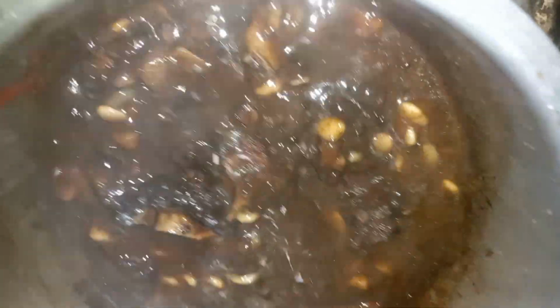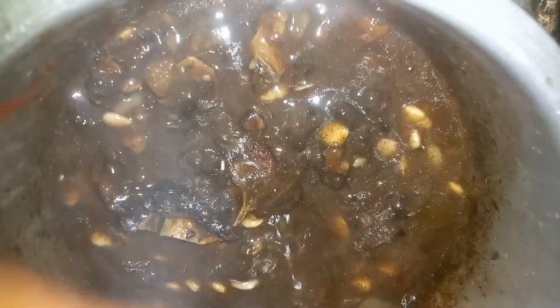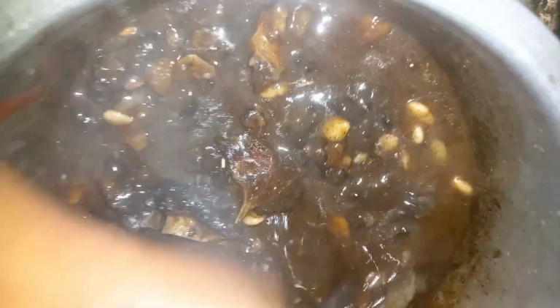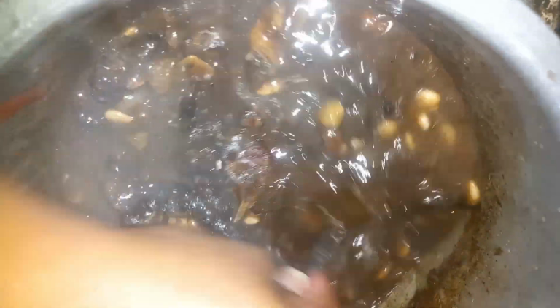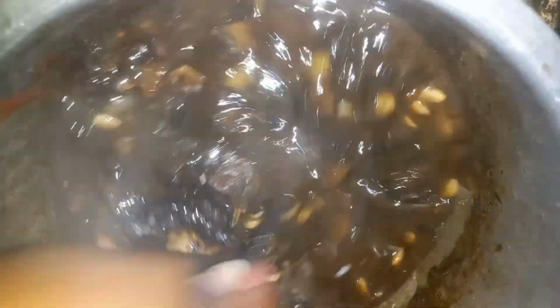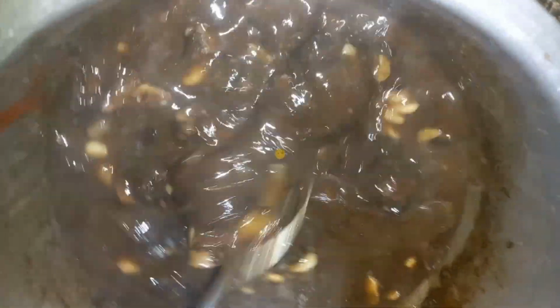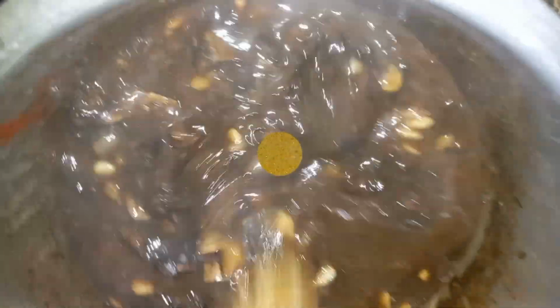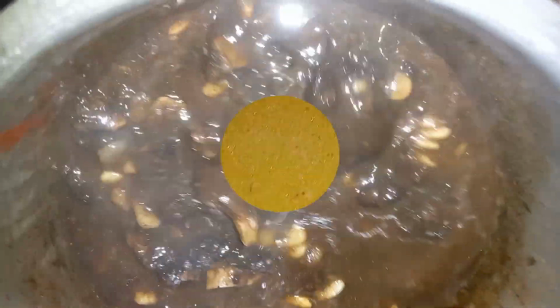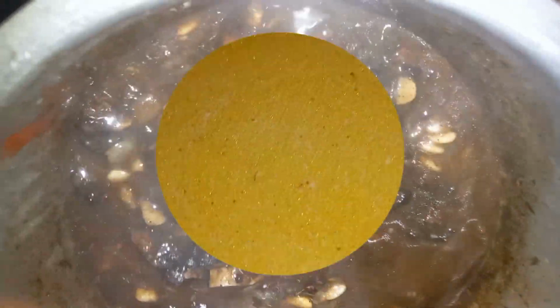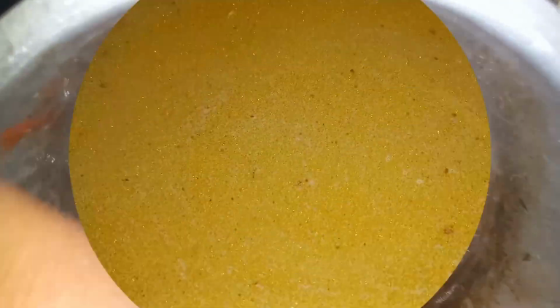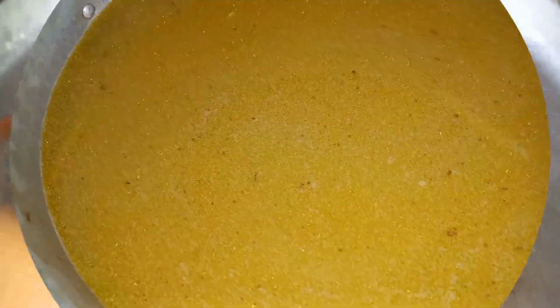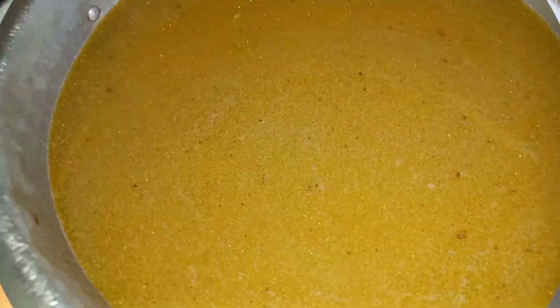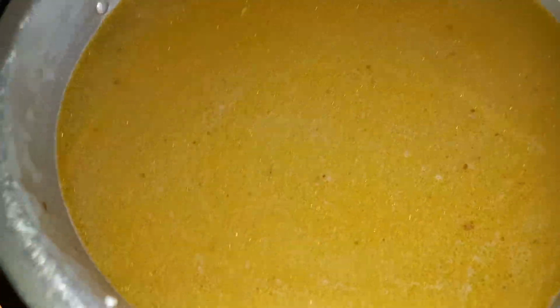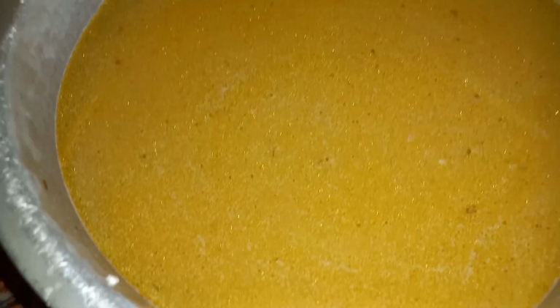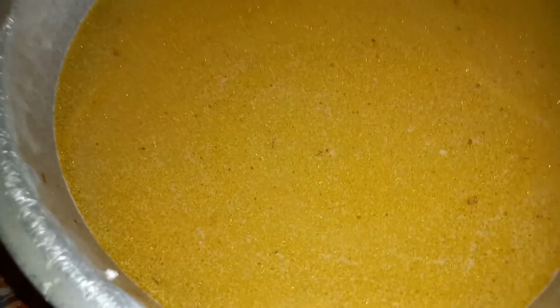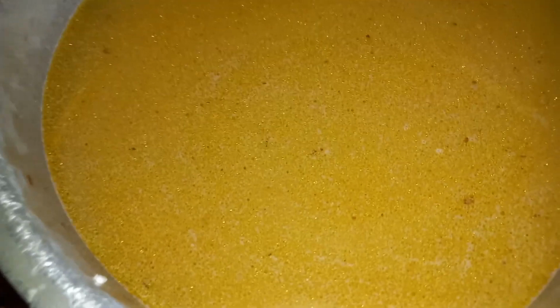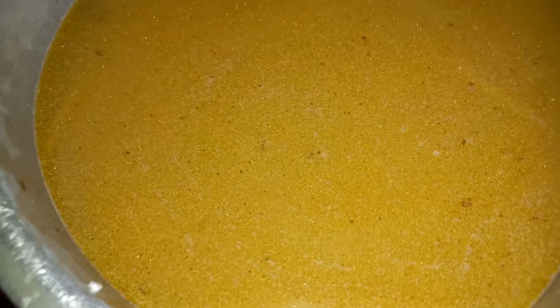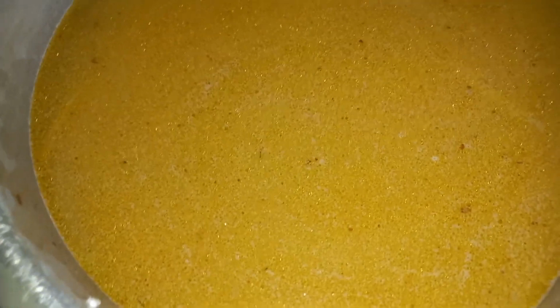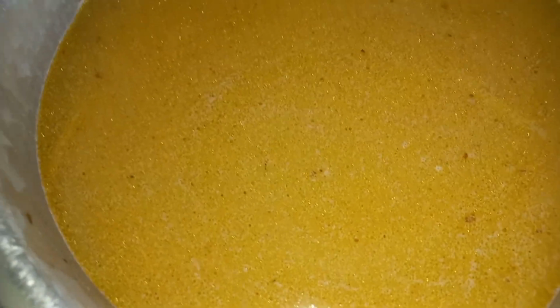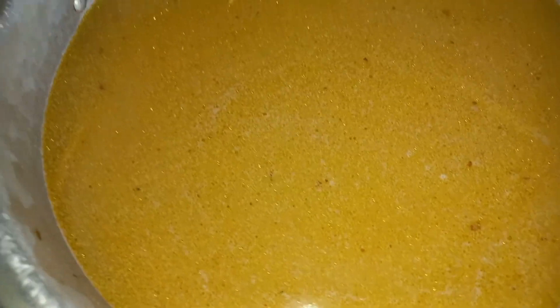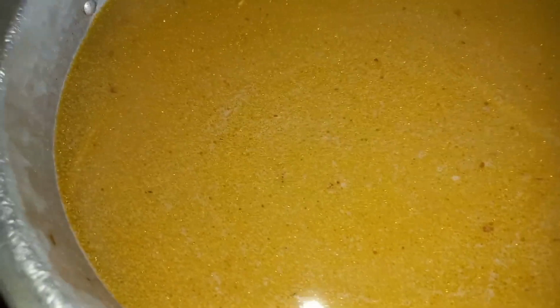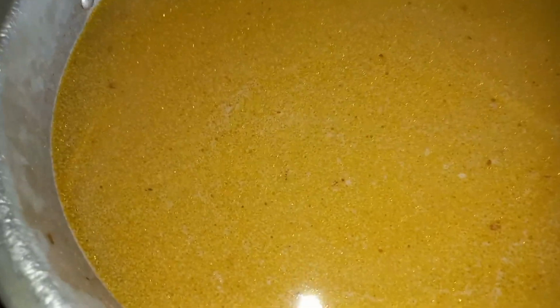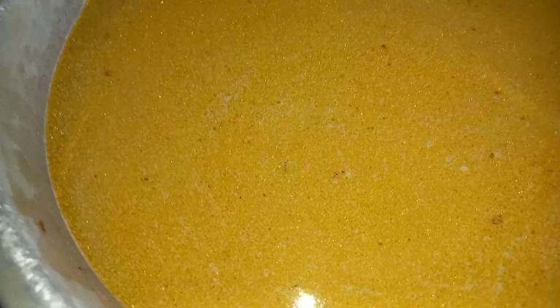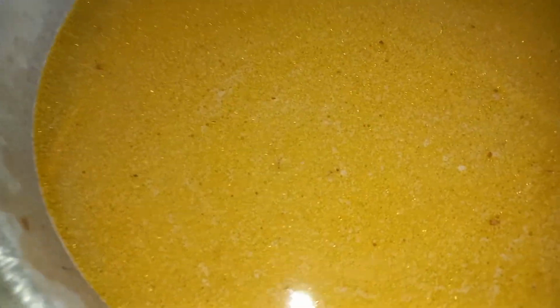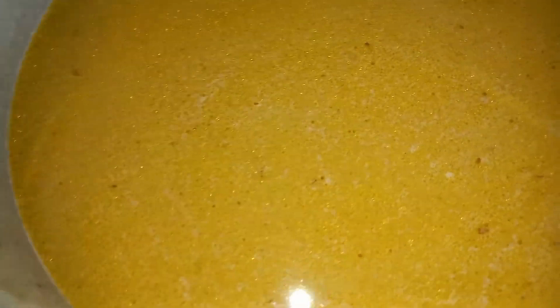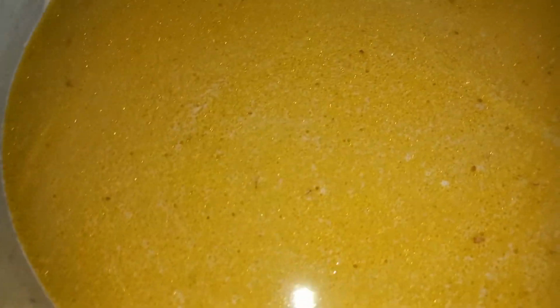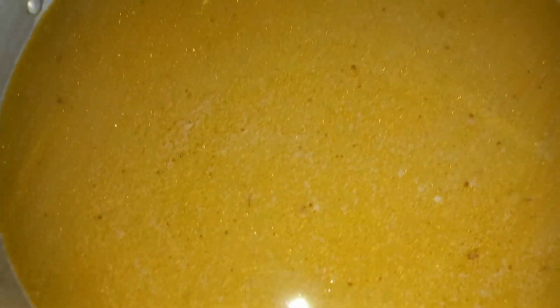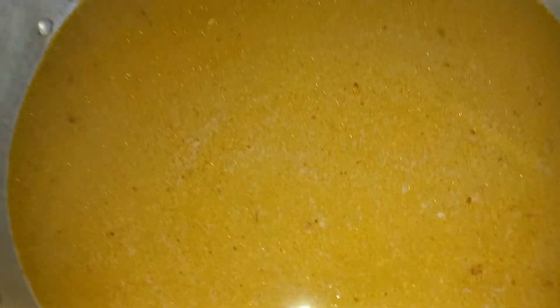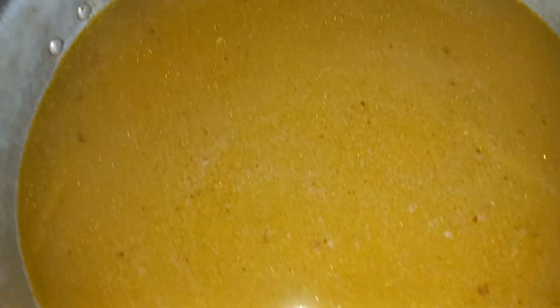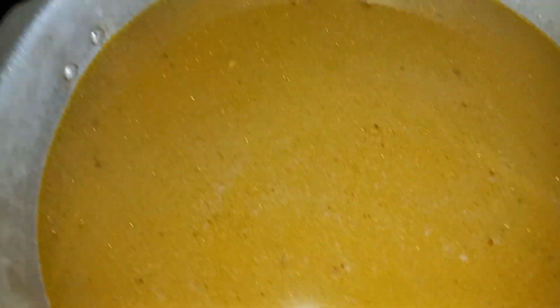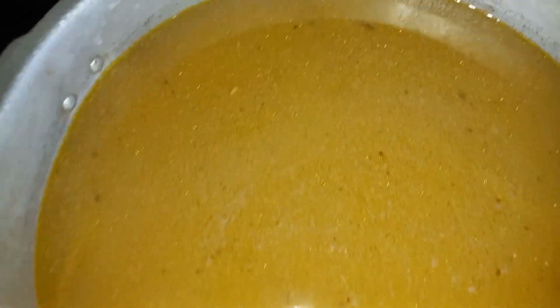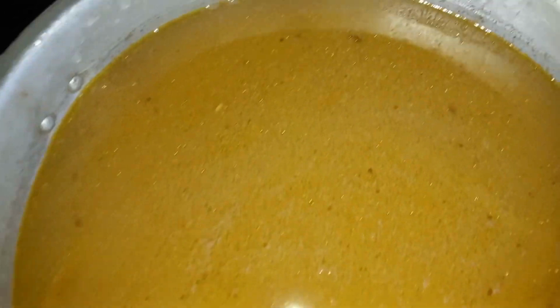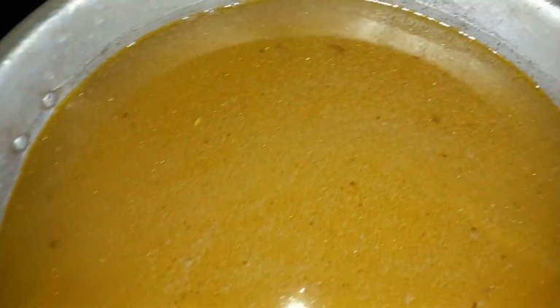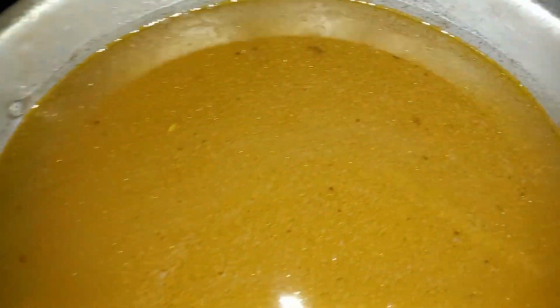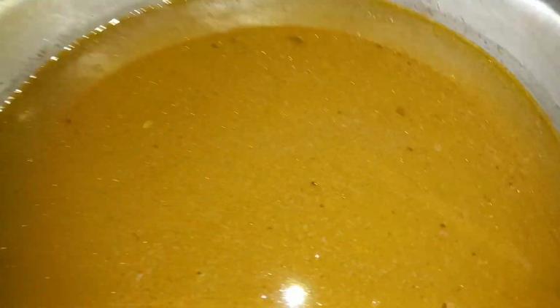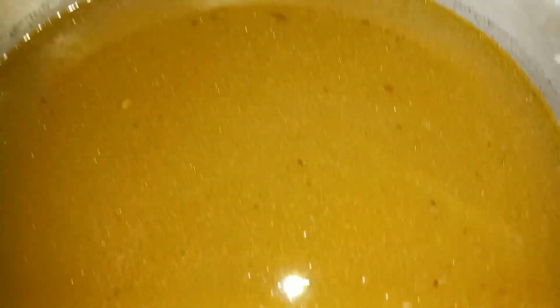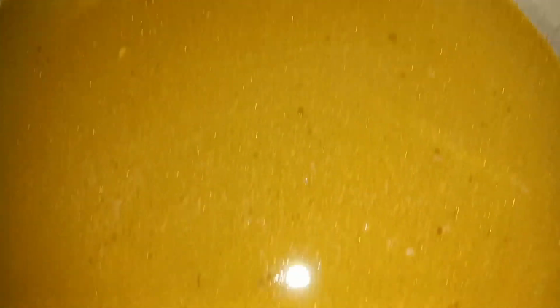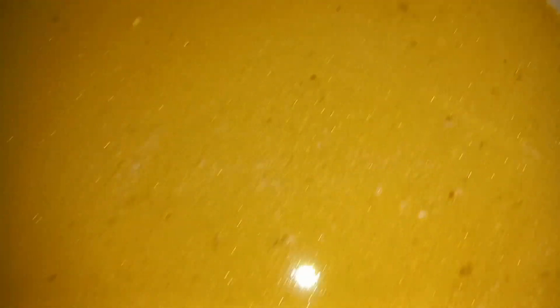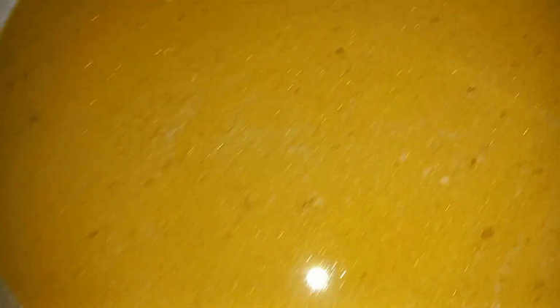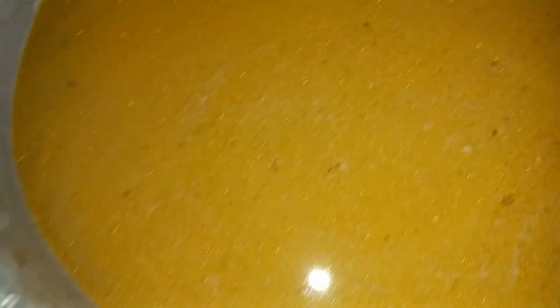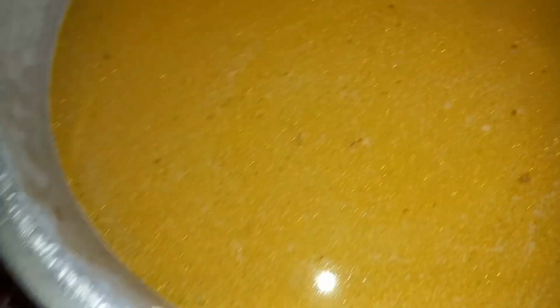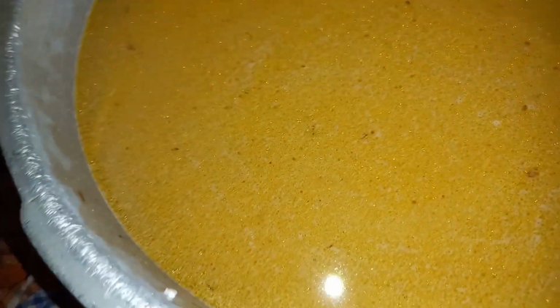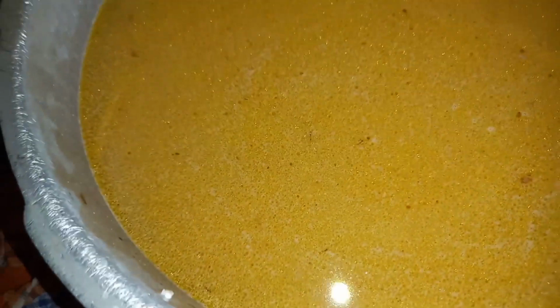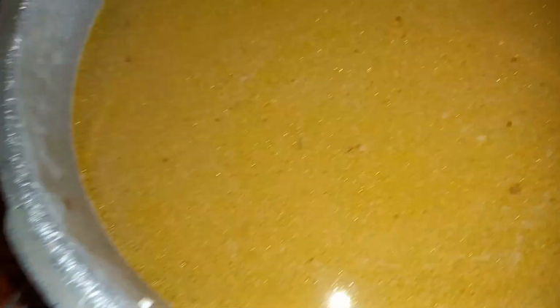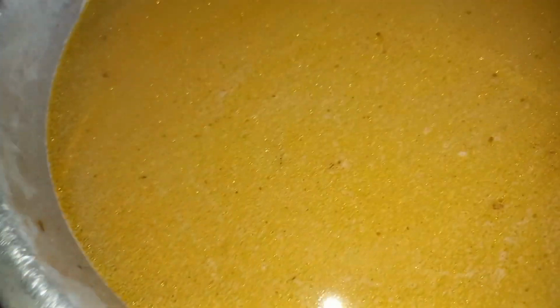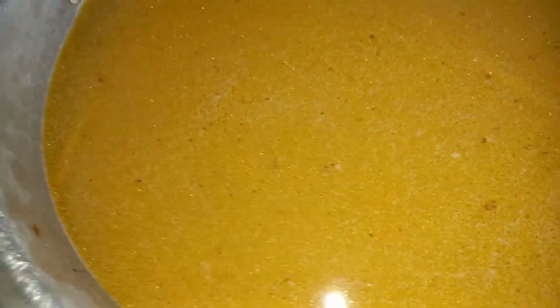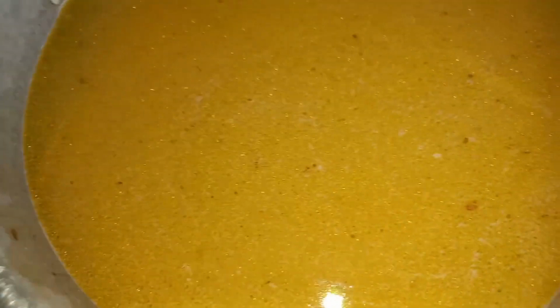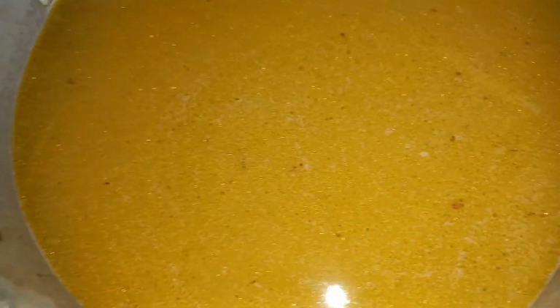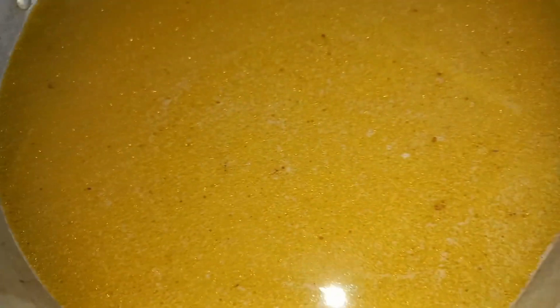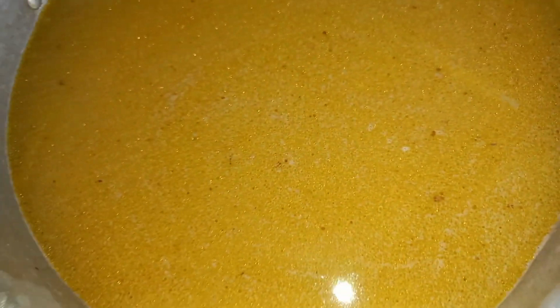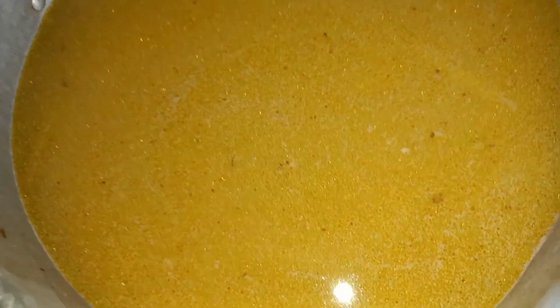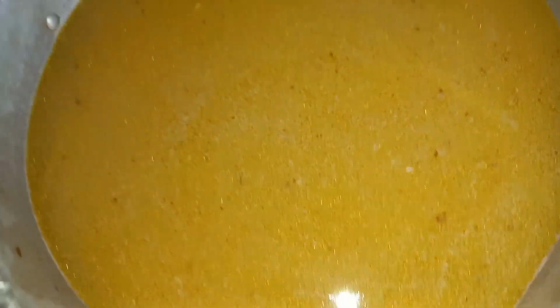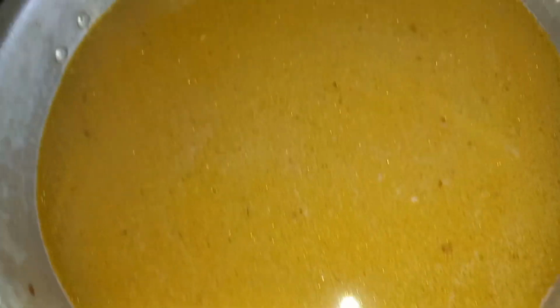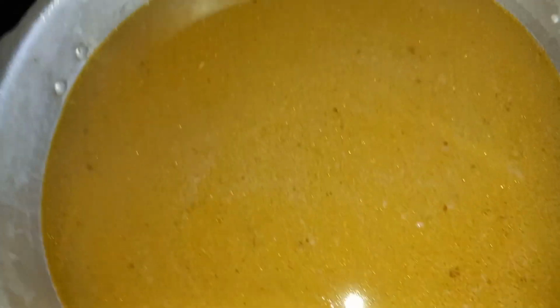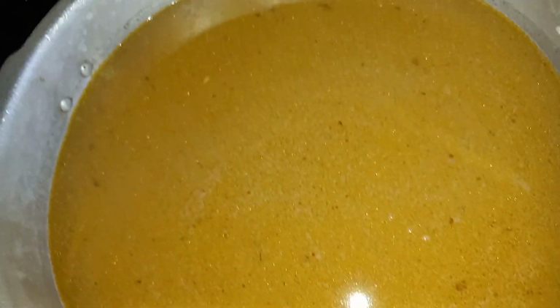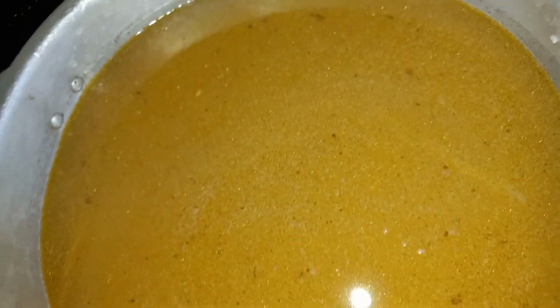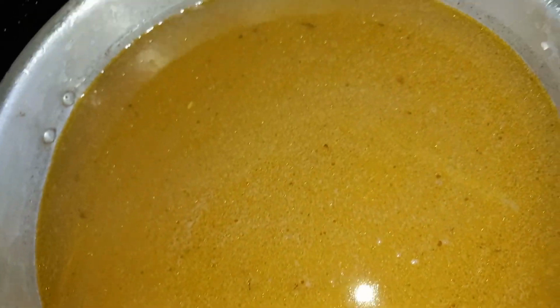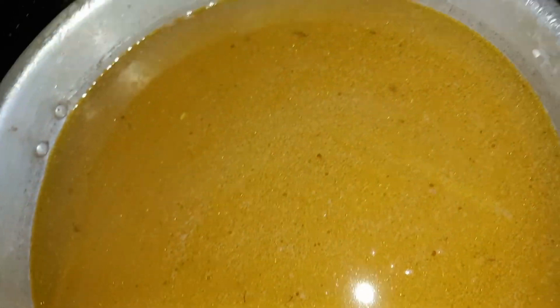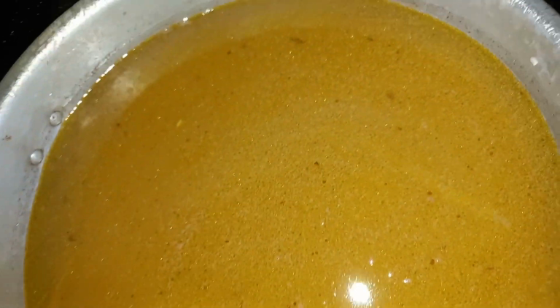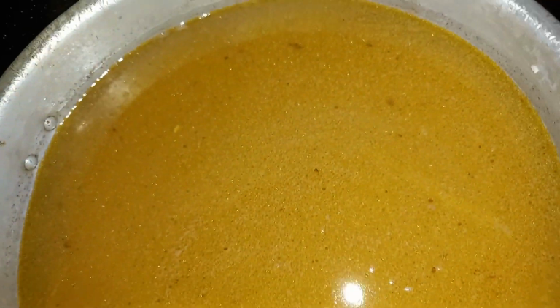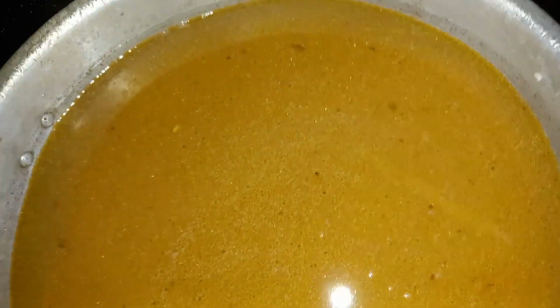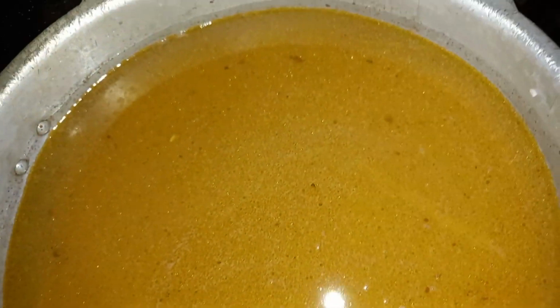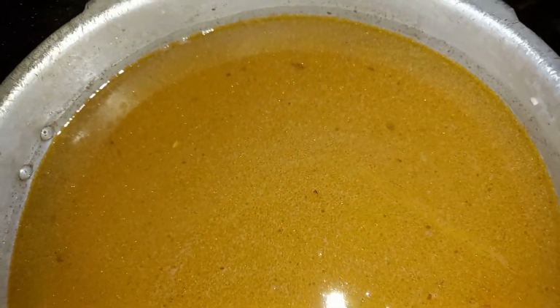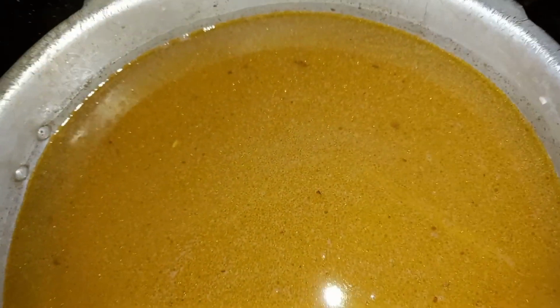We're just putting in the rice now into the peas — and this is the look of it.